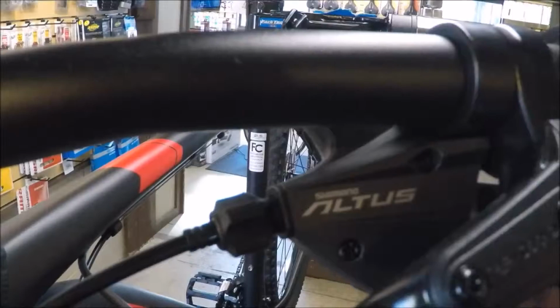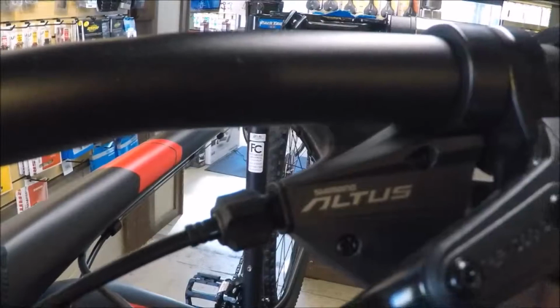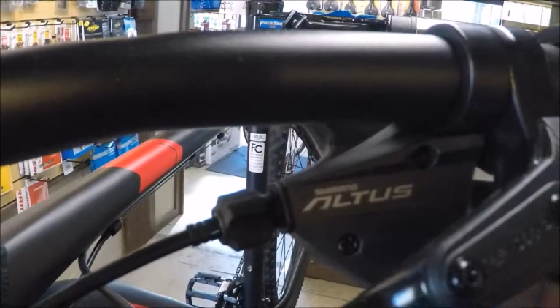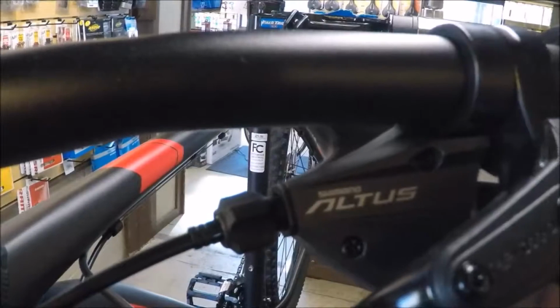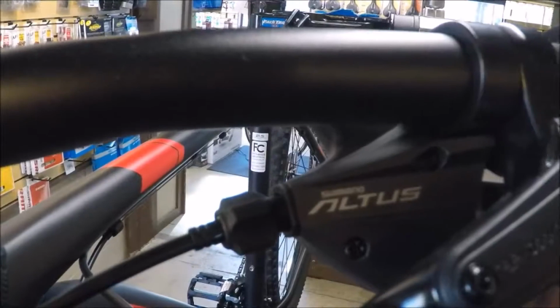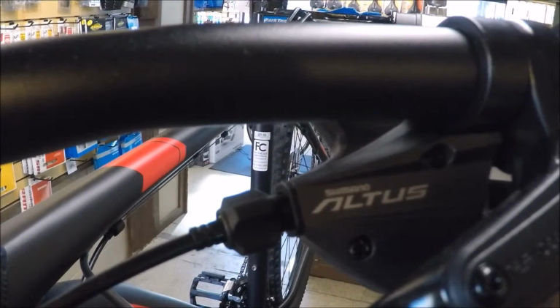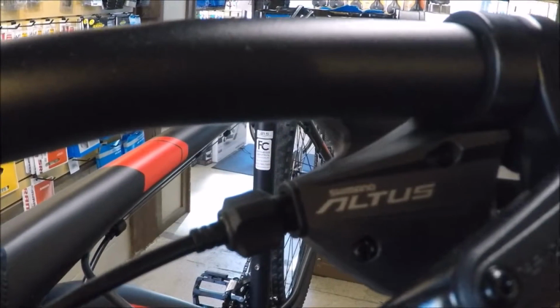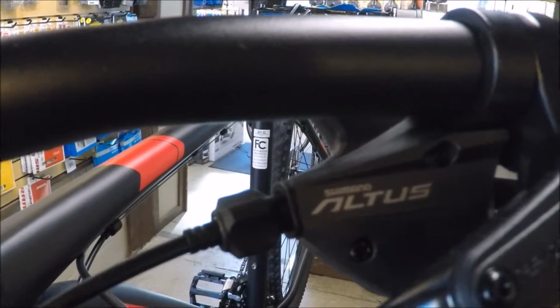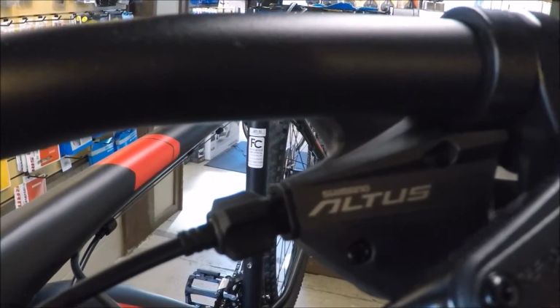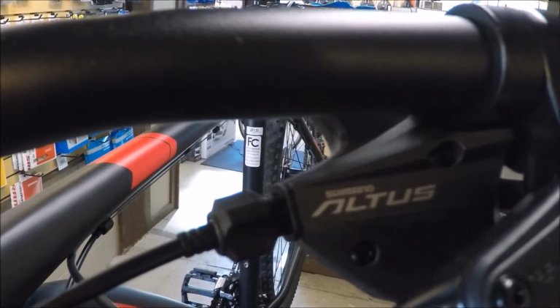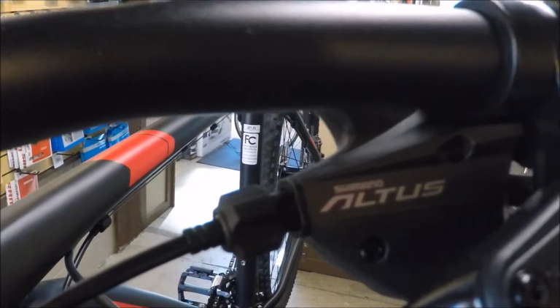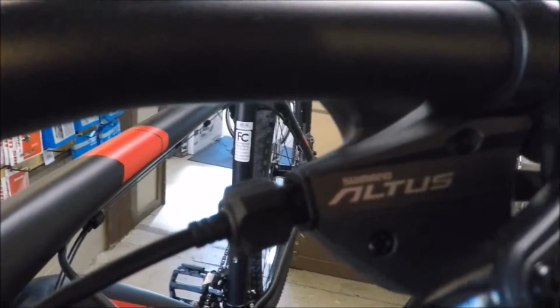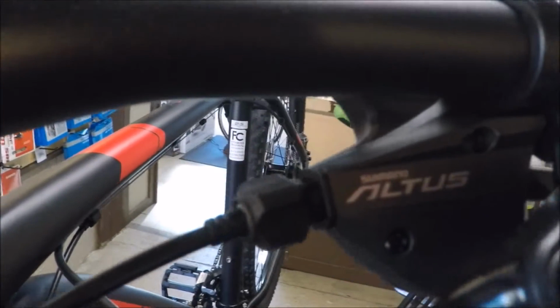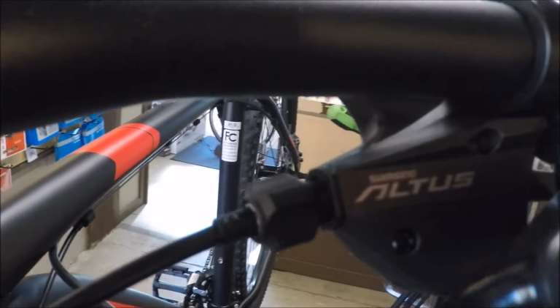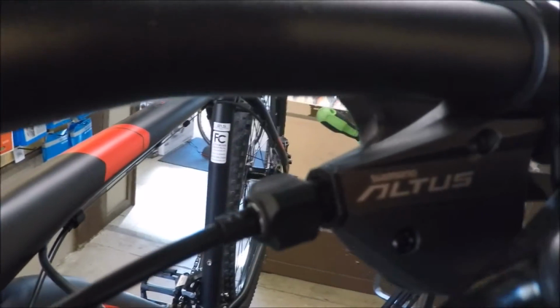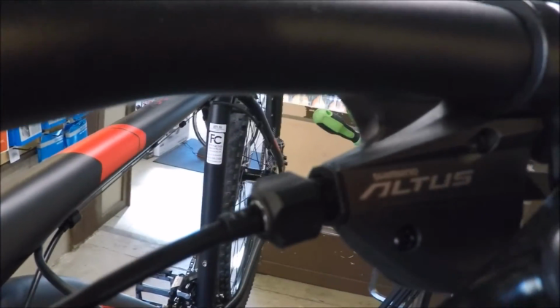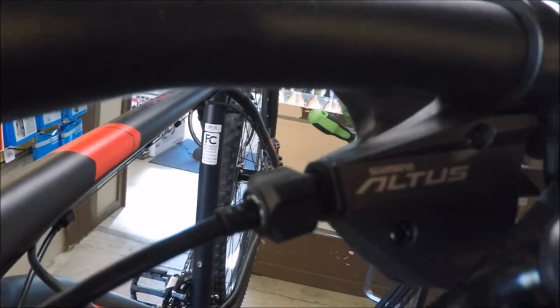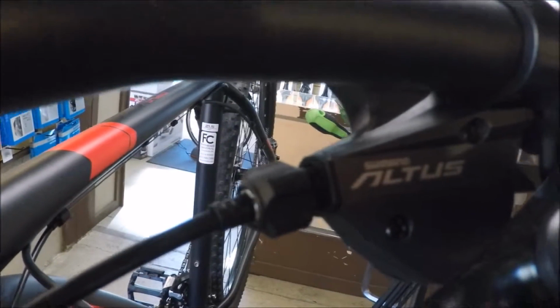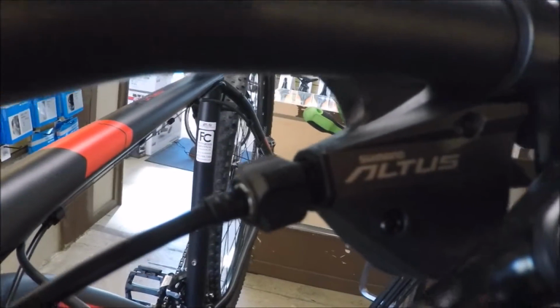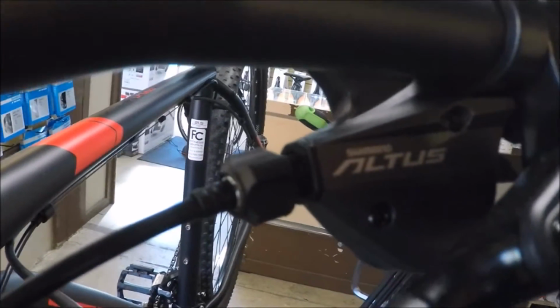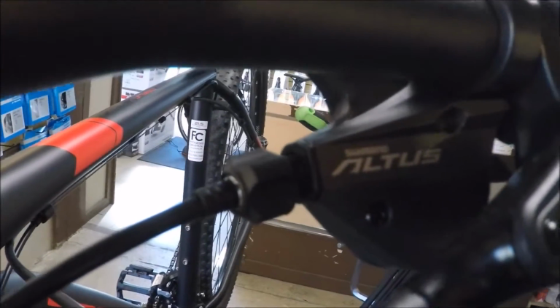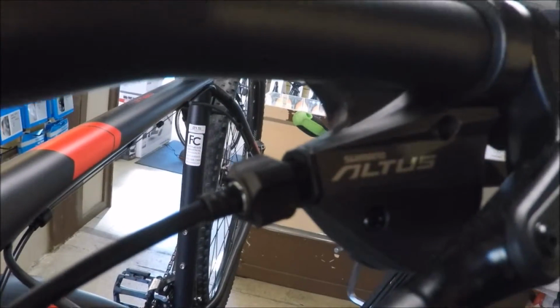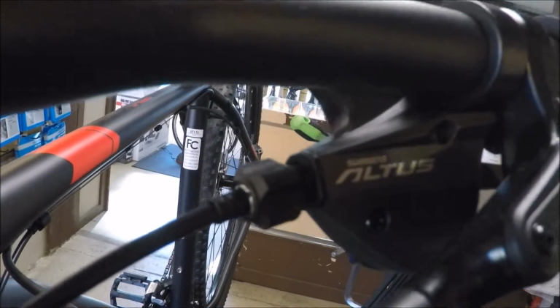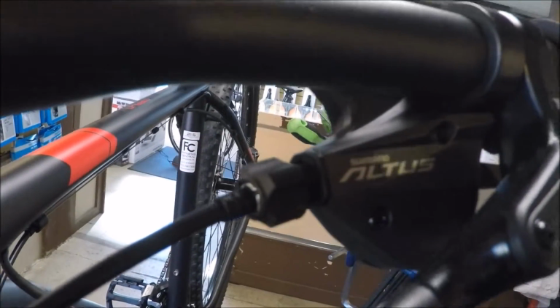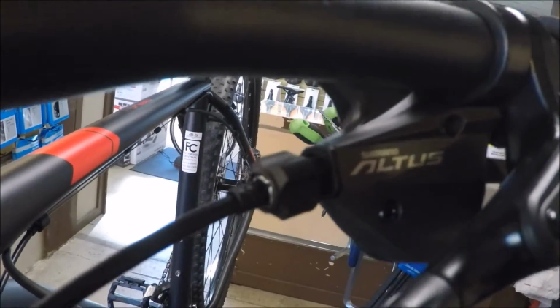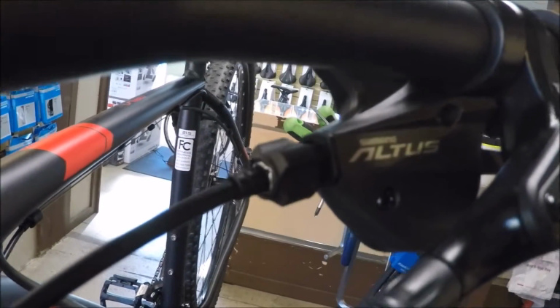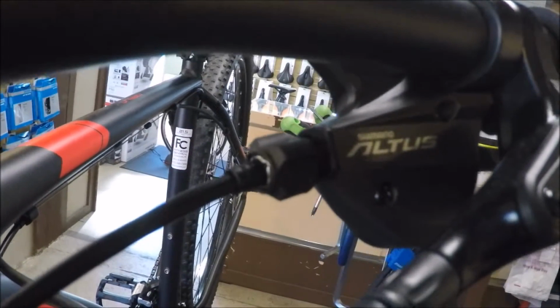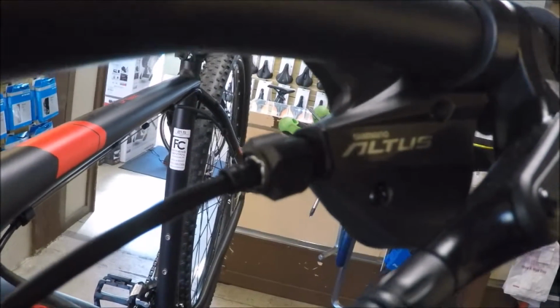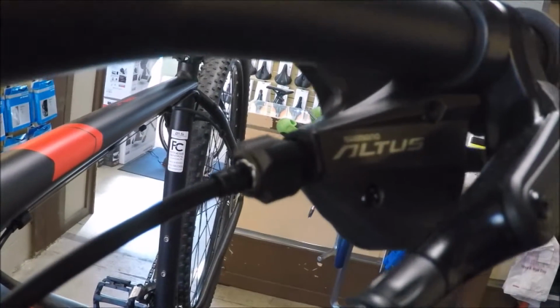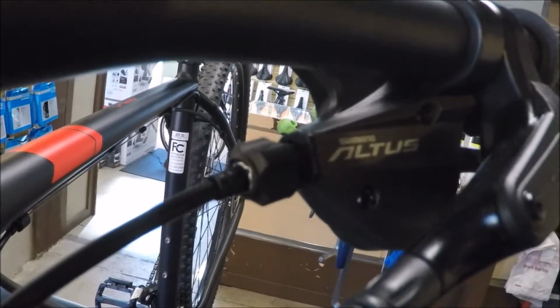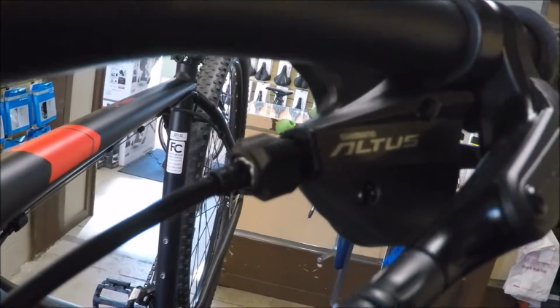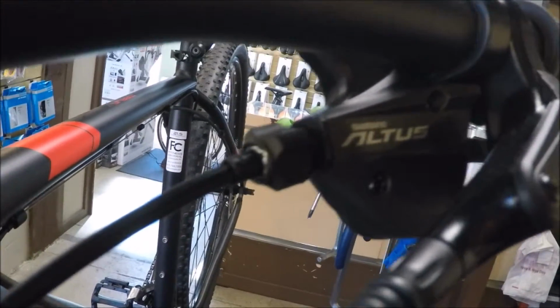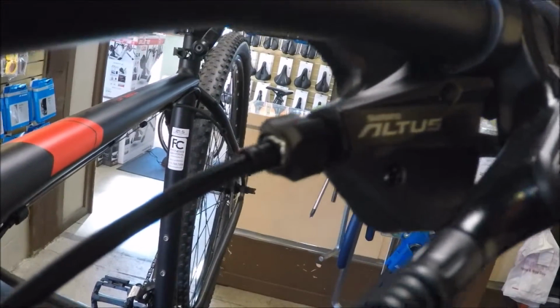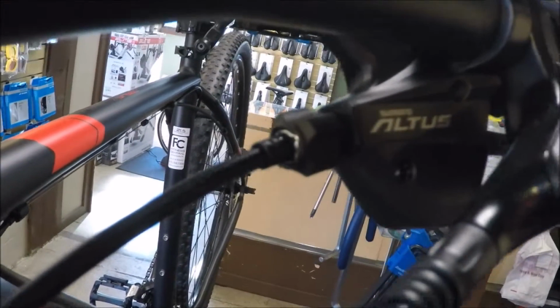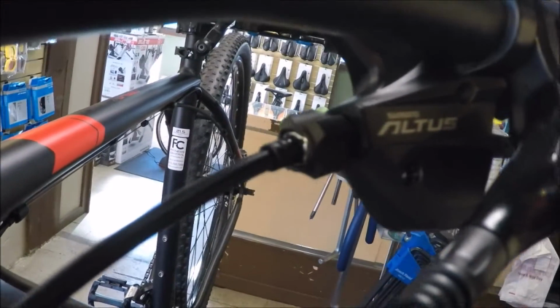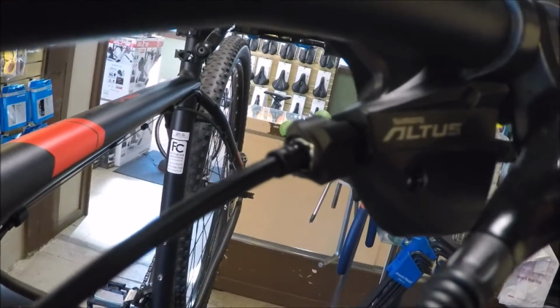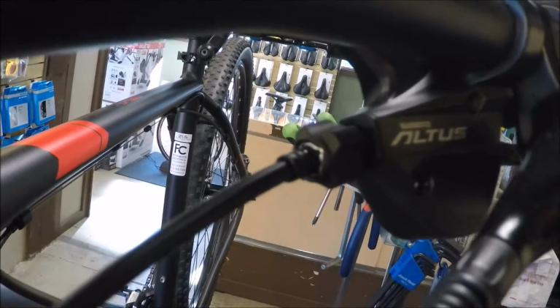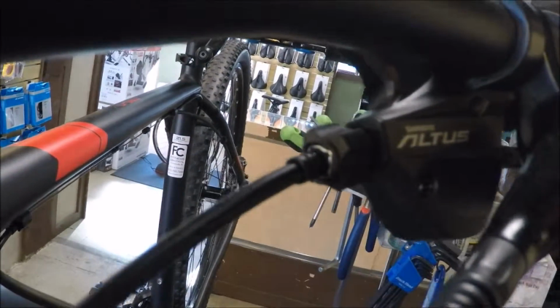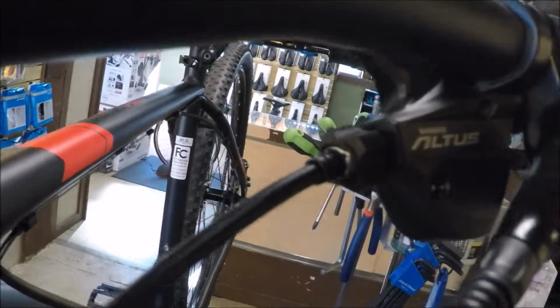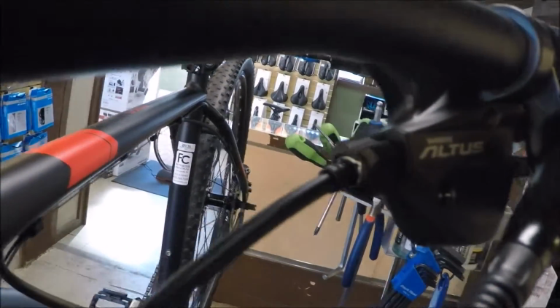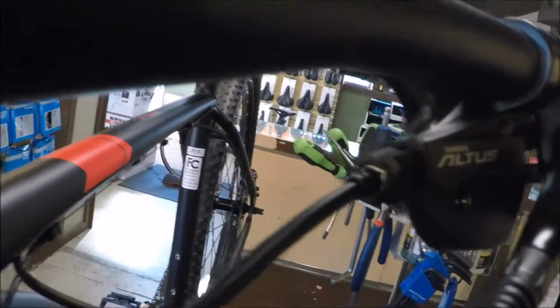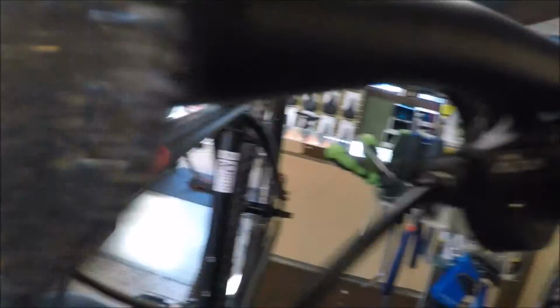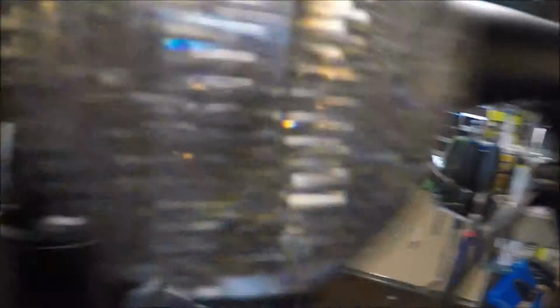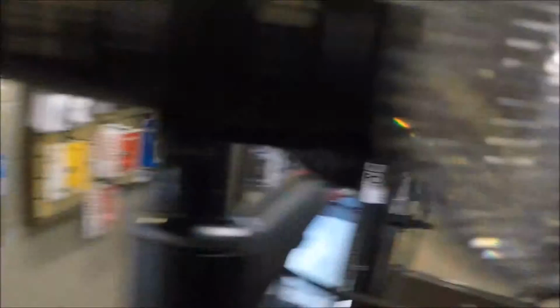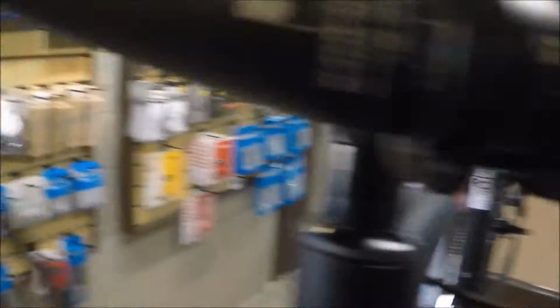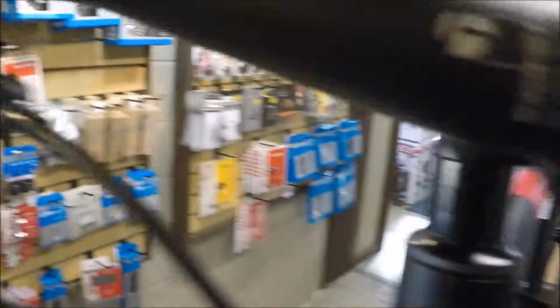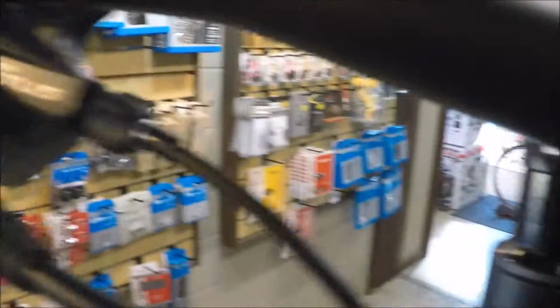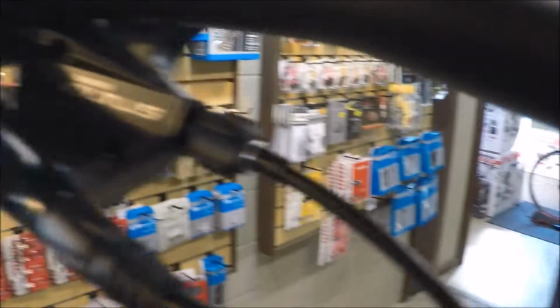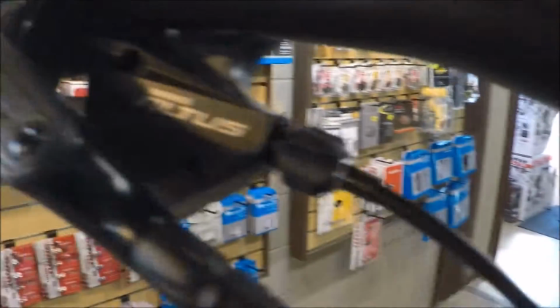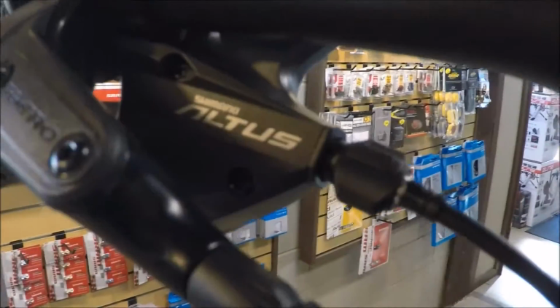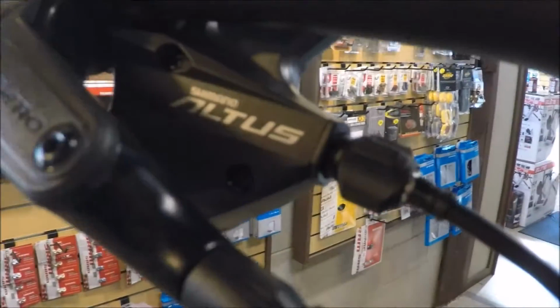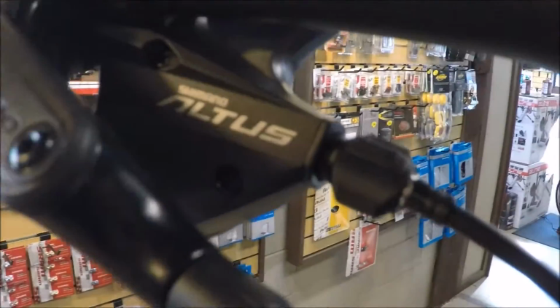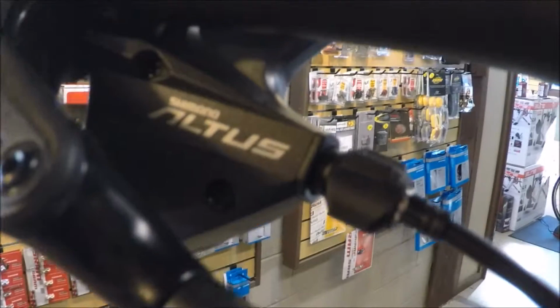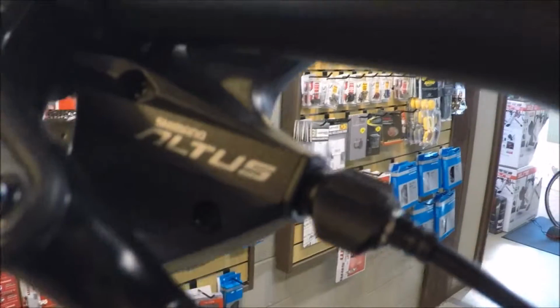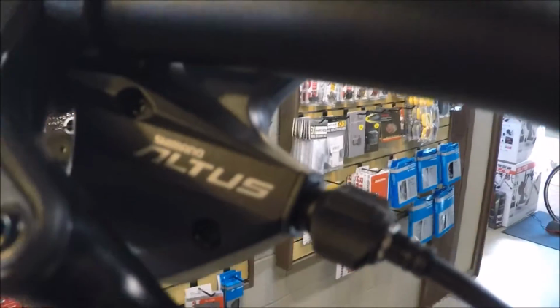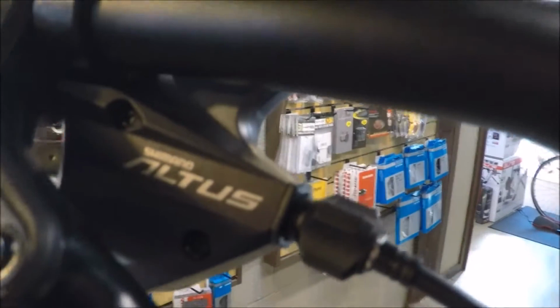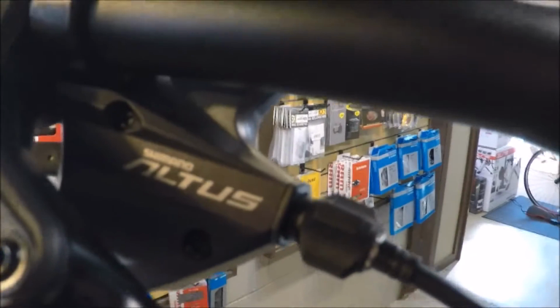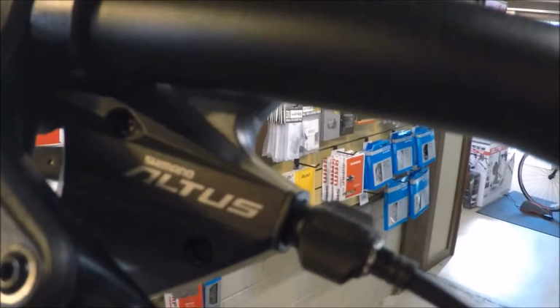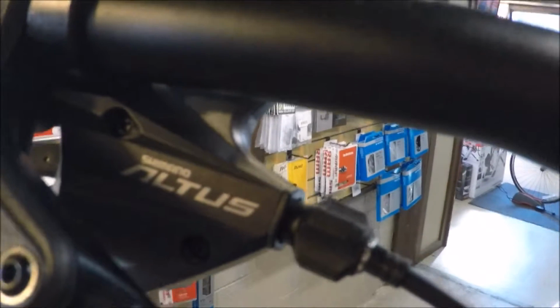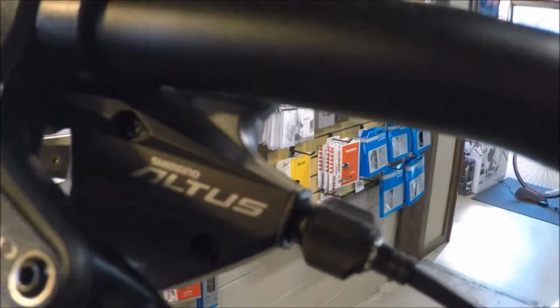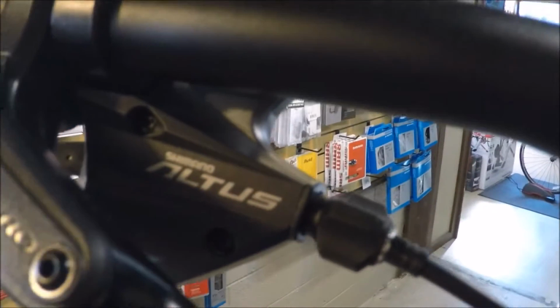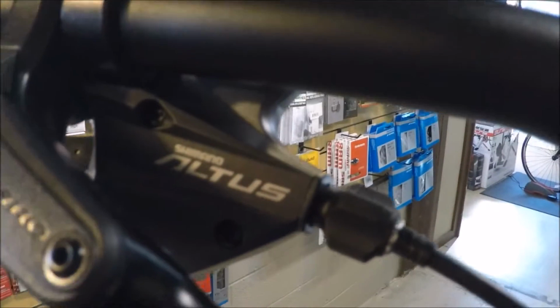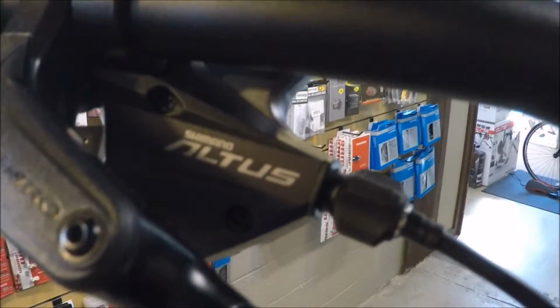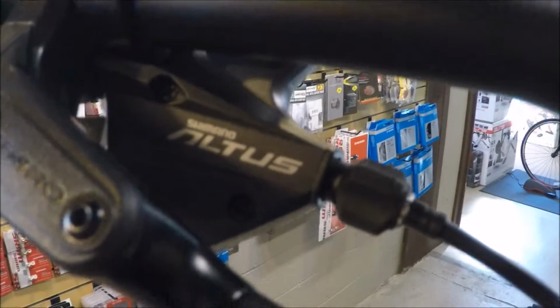Hey everyone, Zach here with another Fitness Central University video. Today we're going to be showing you how you can use your barrel adjusters to fine-tune your shifting.